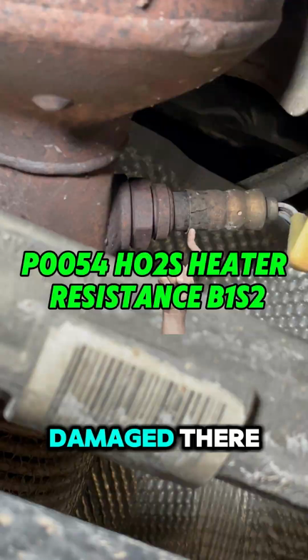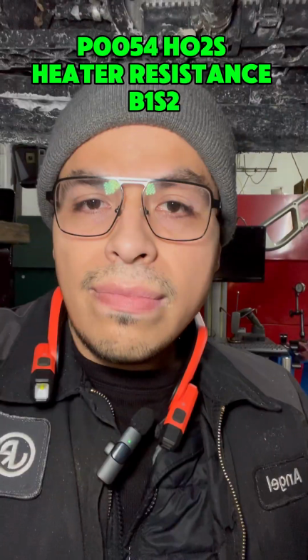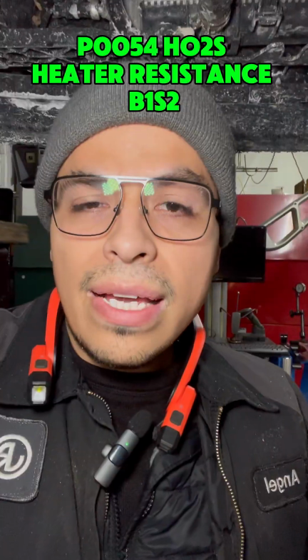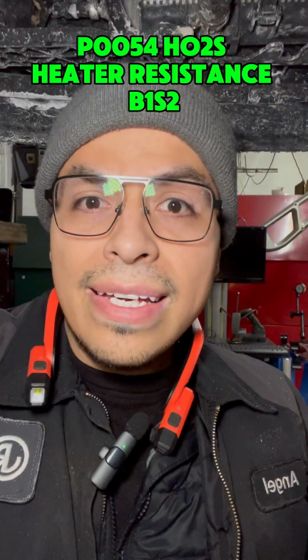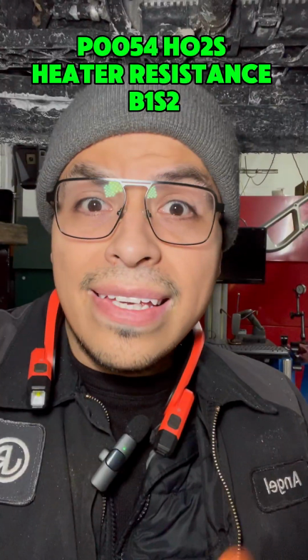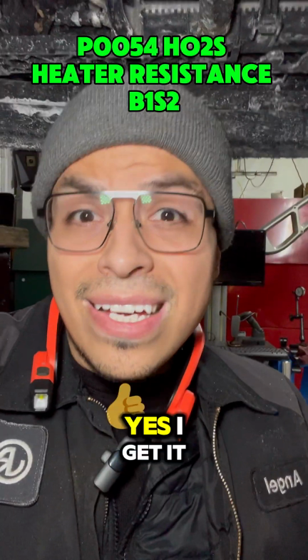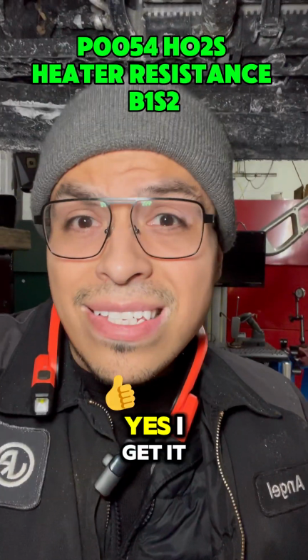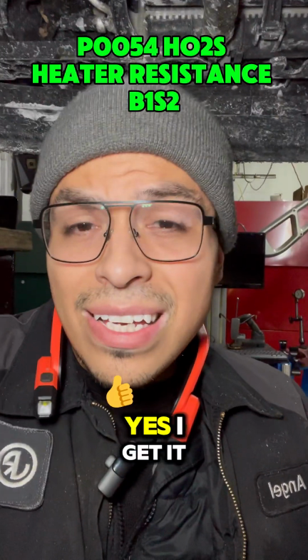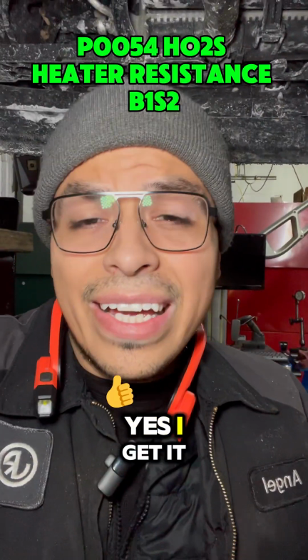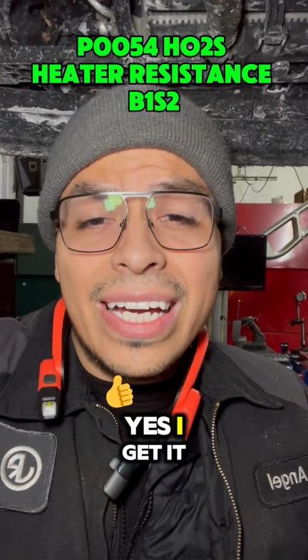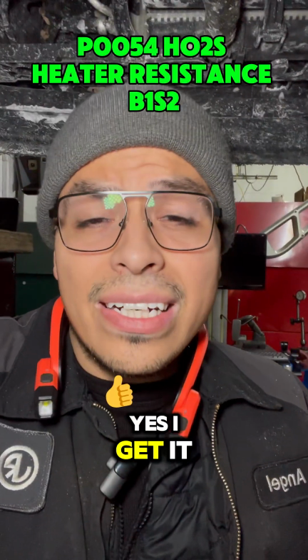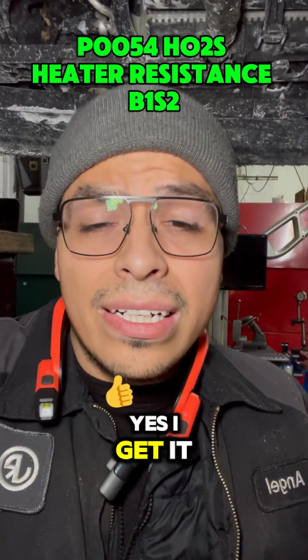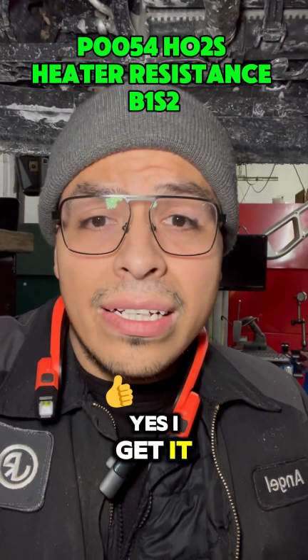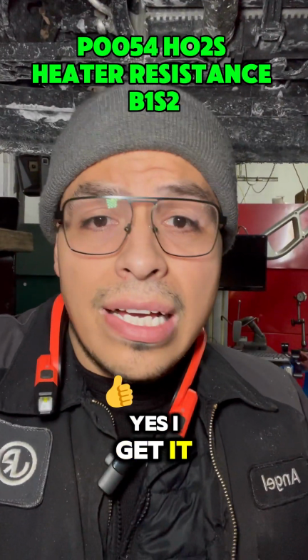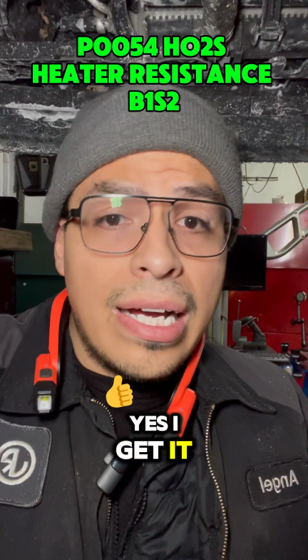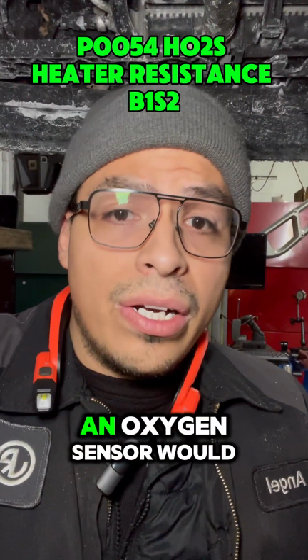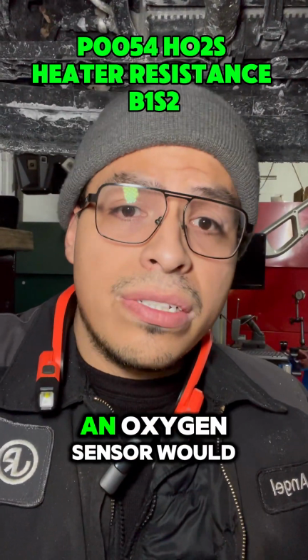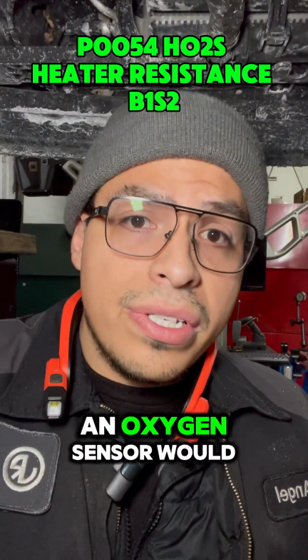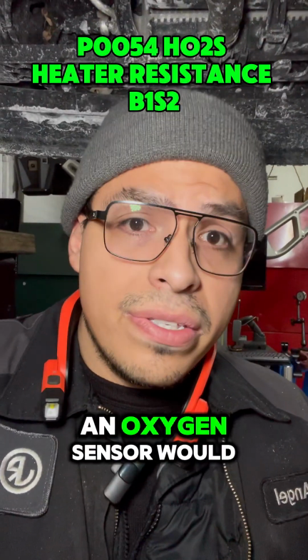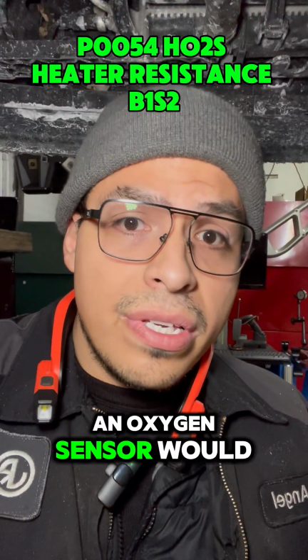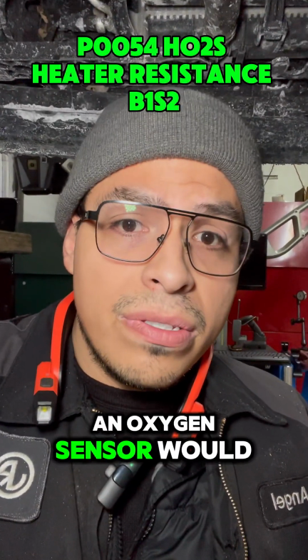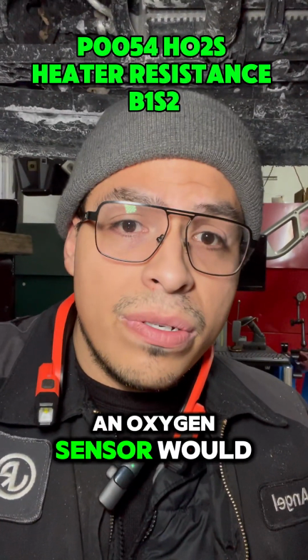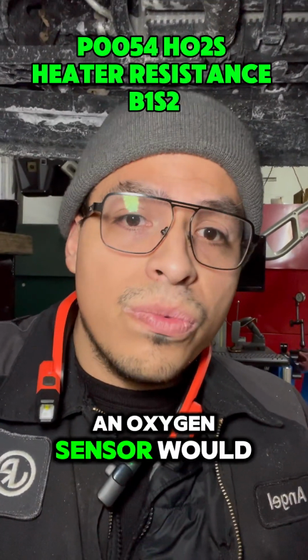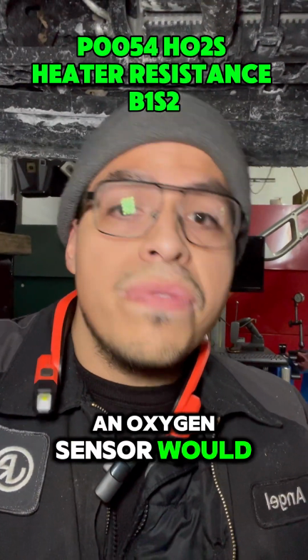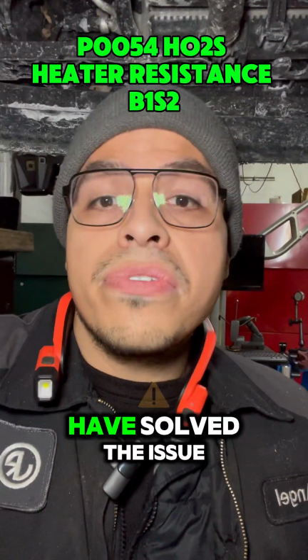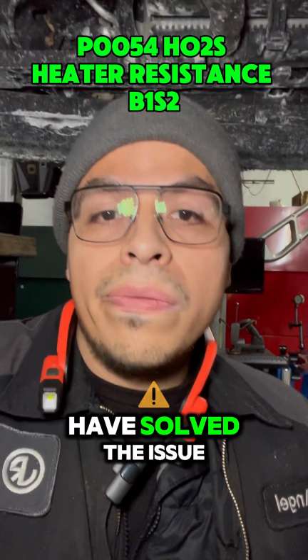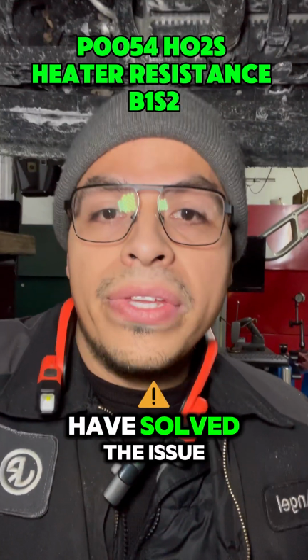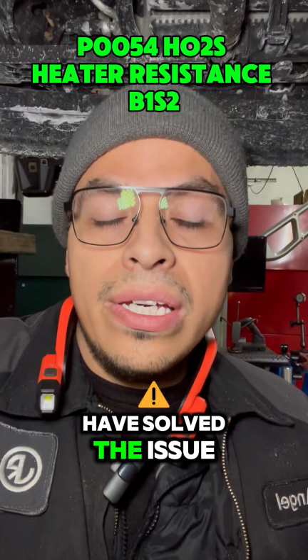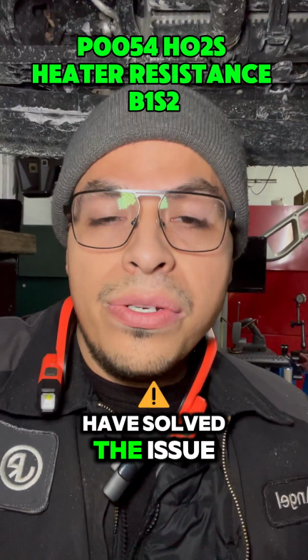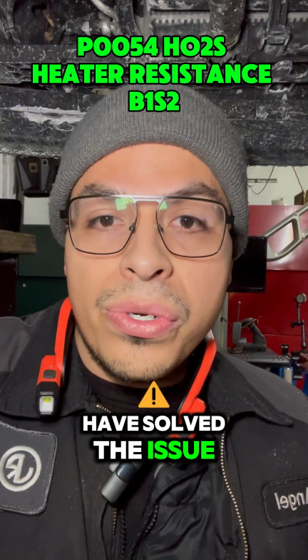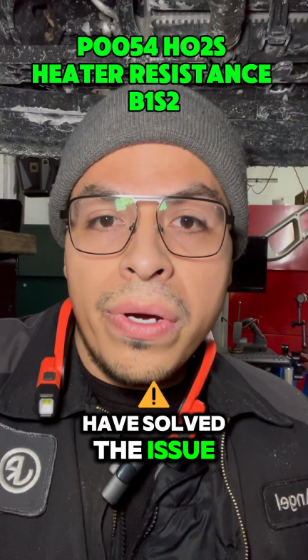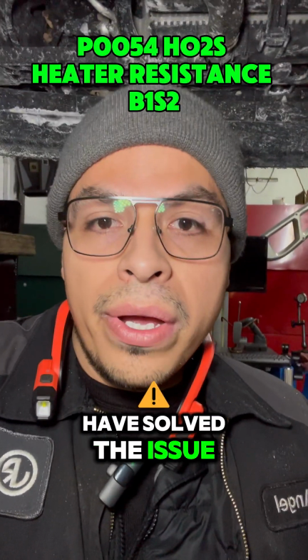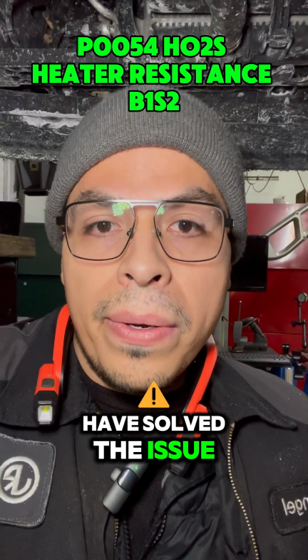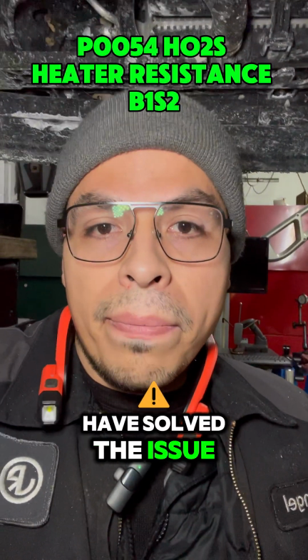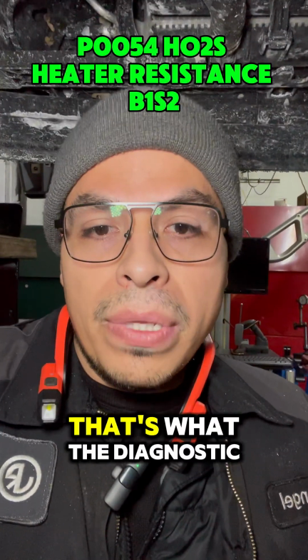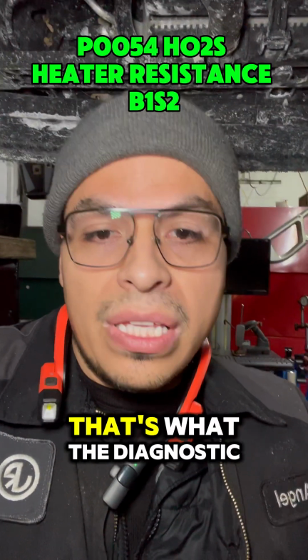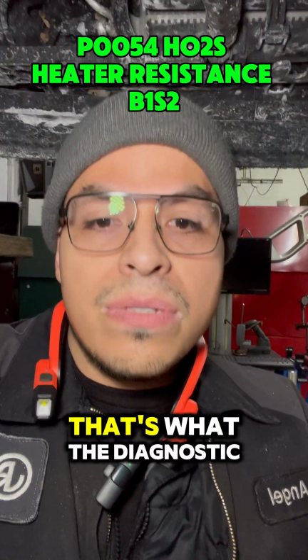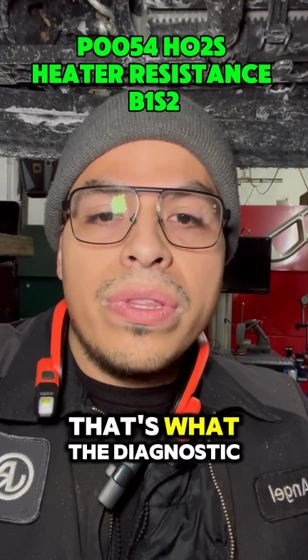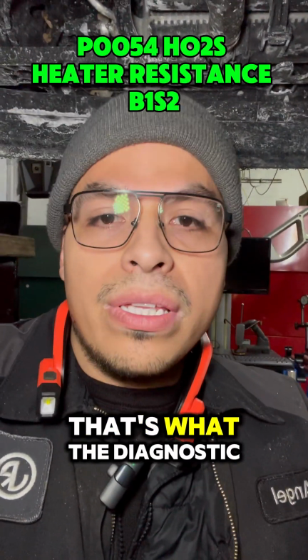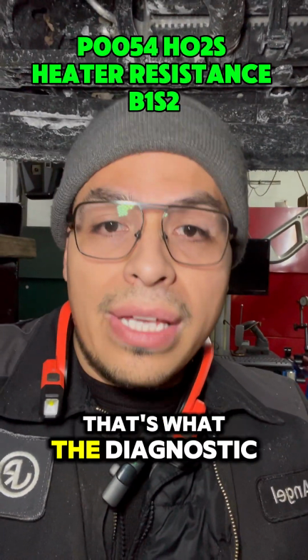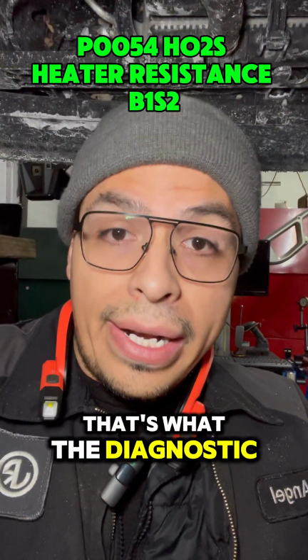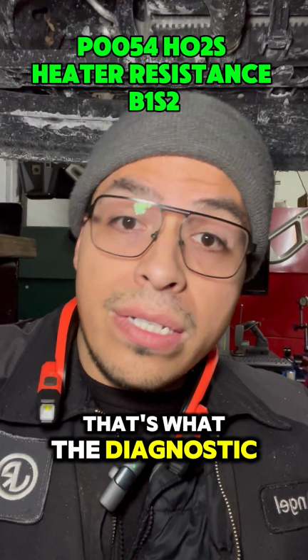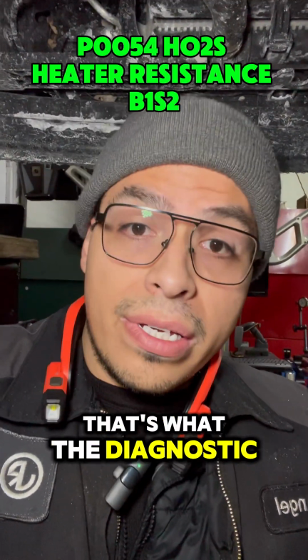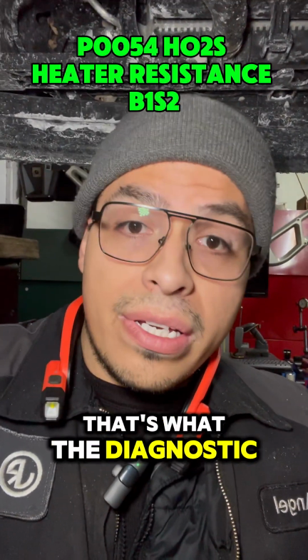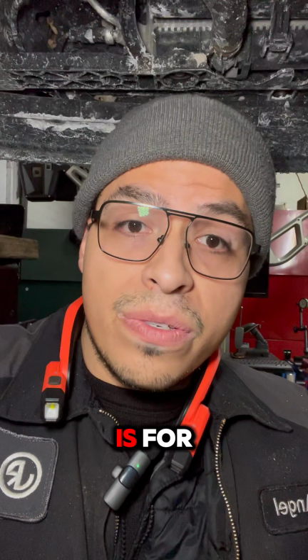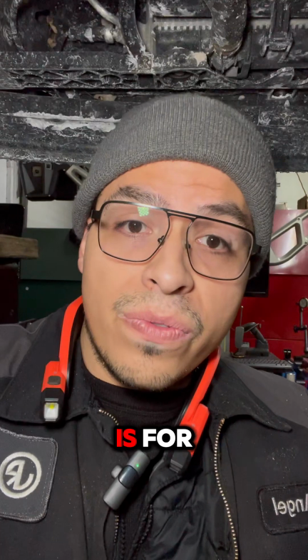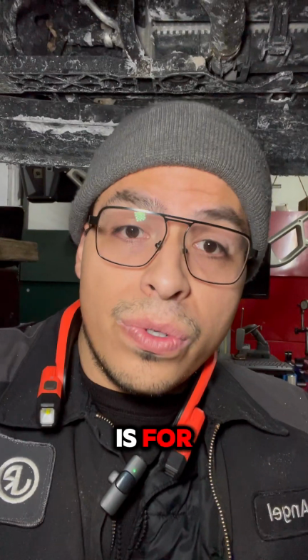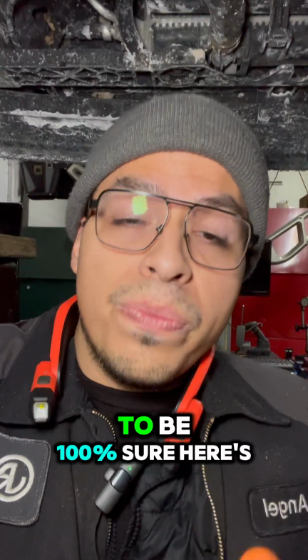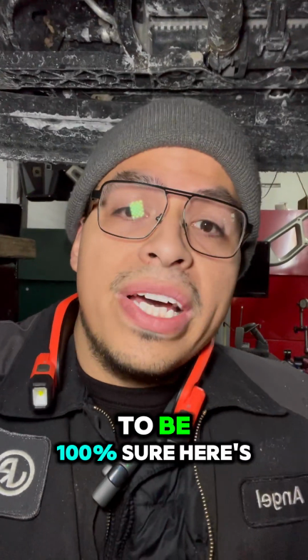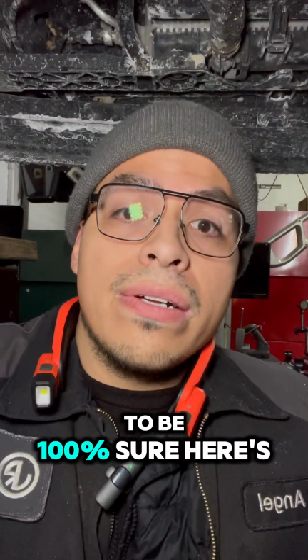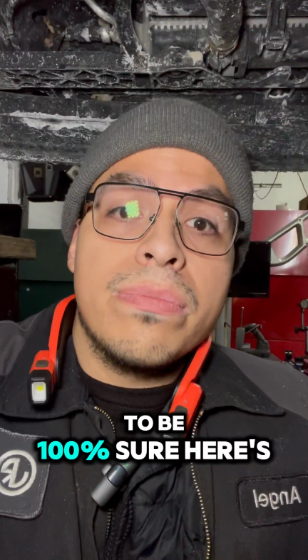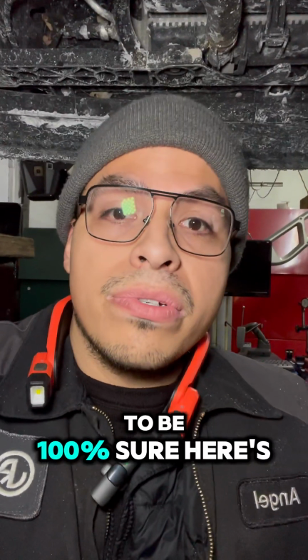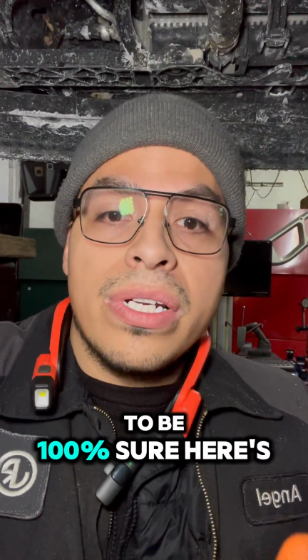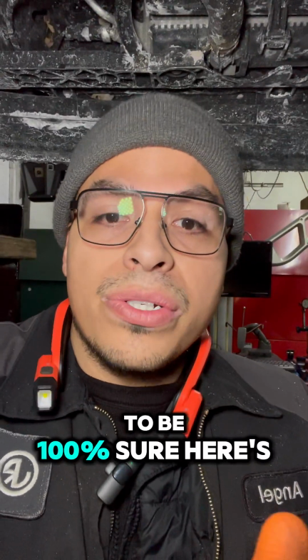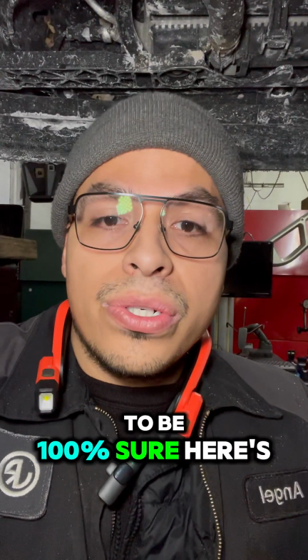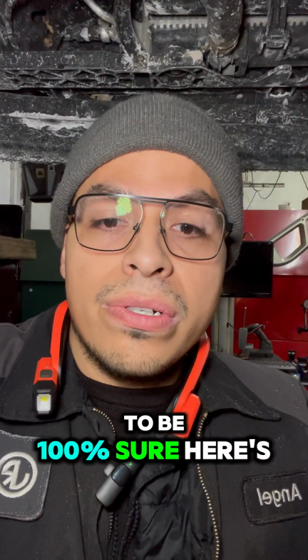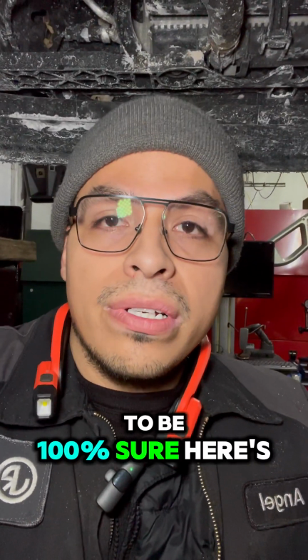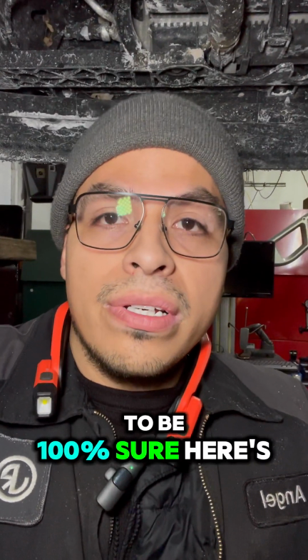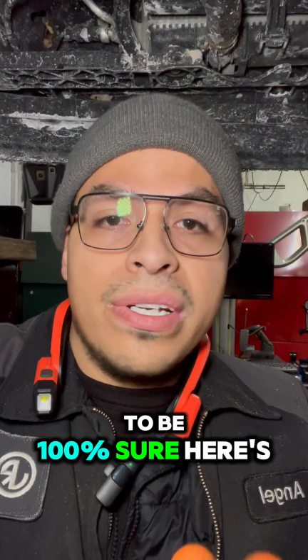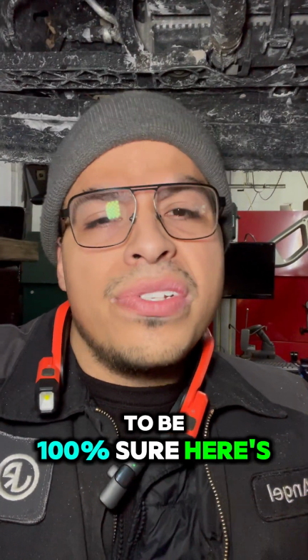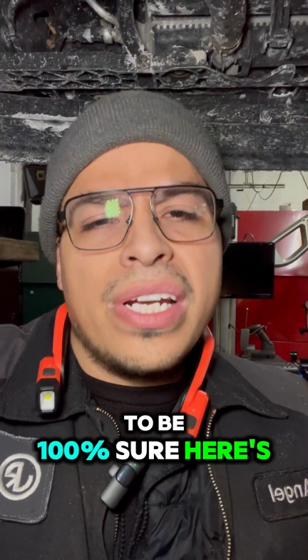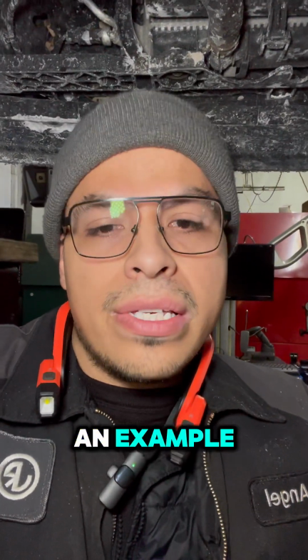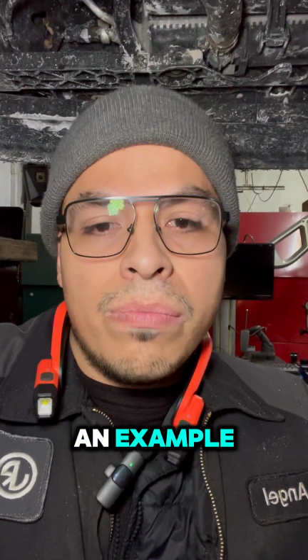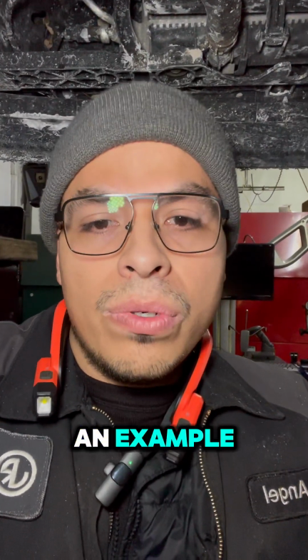Yes, I get it. An oxygen sensor would have solved the issue, but that's what the diagnostic is for — to be 100% sure. Here's an example.